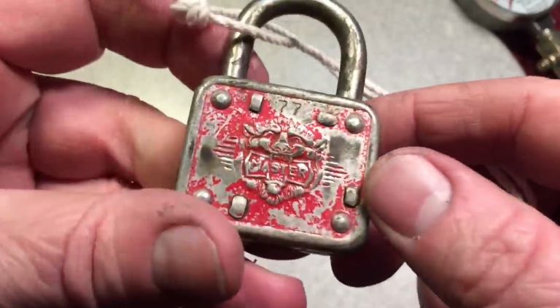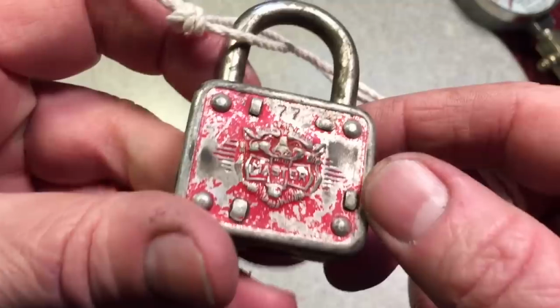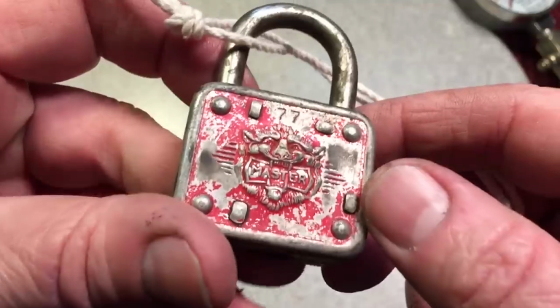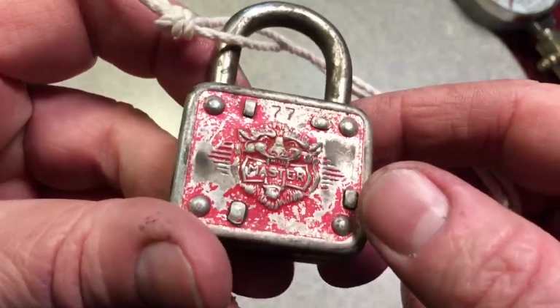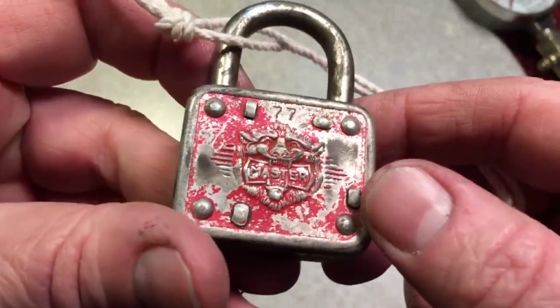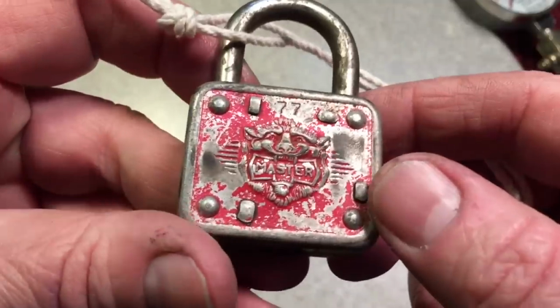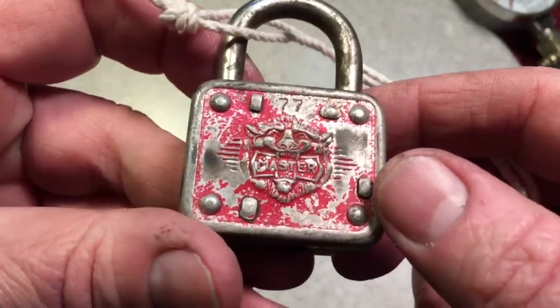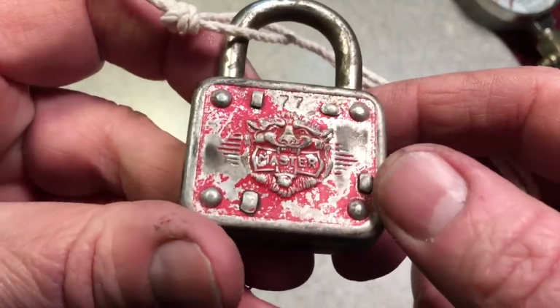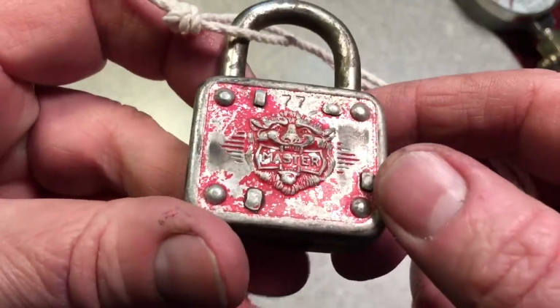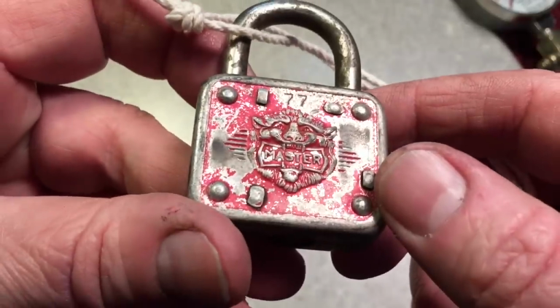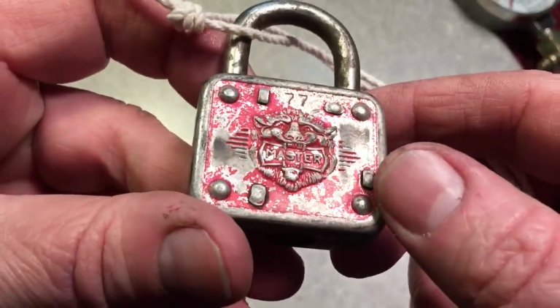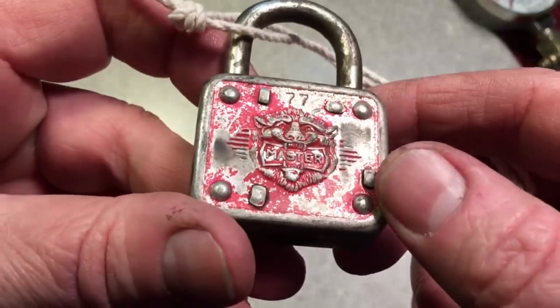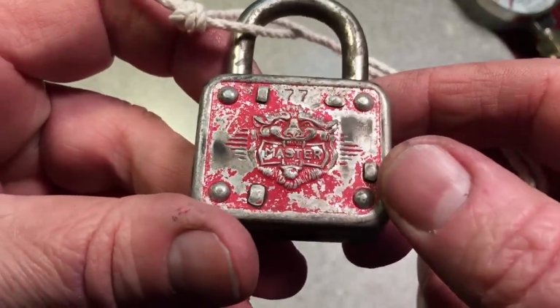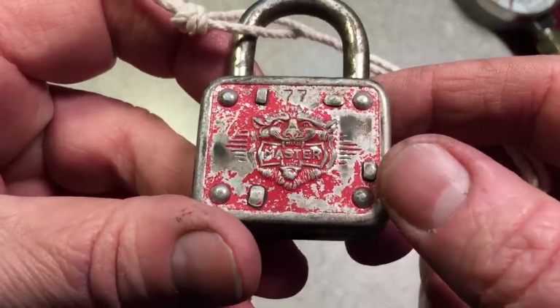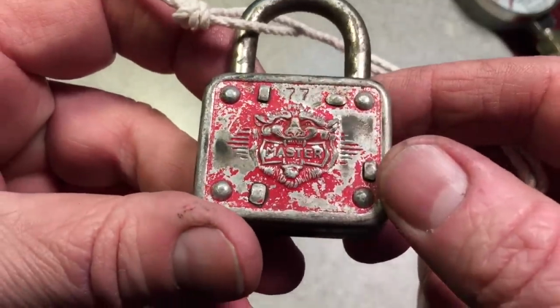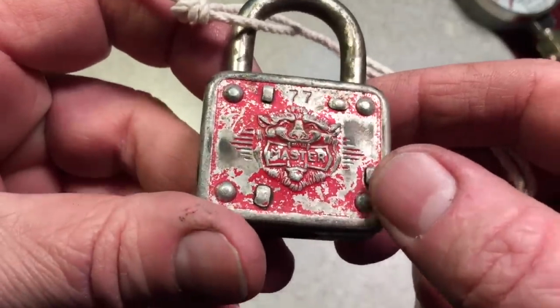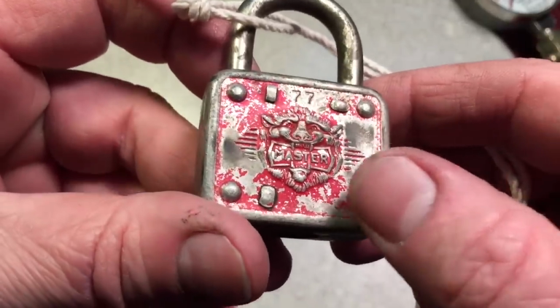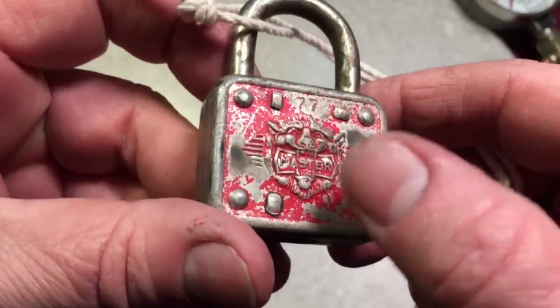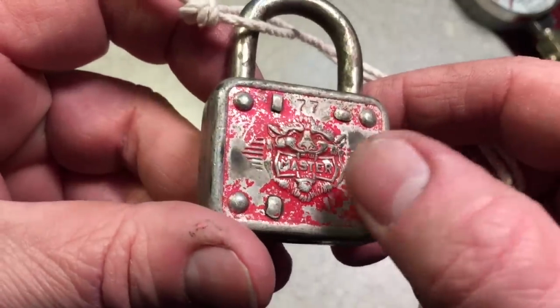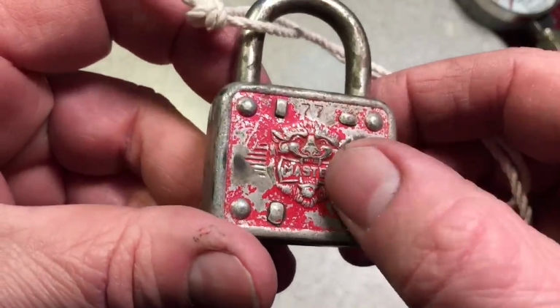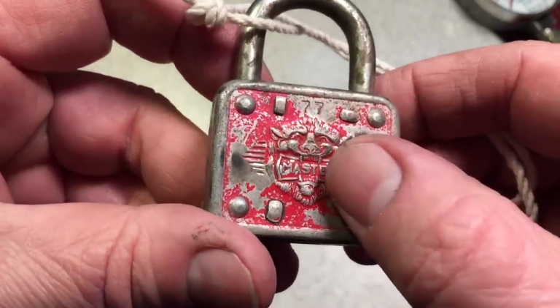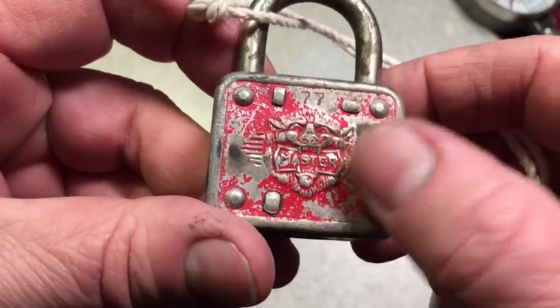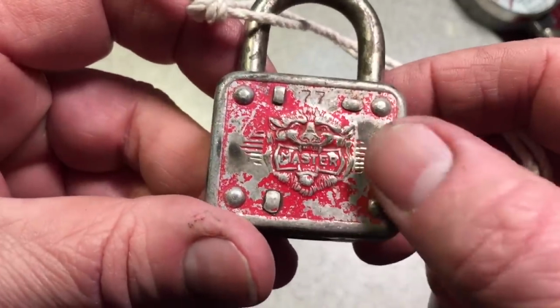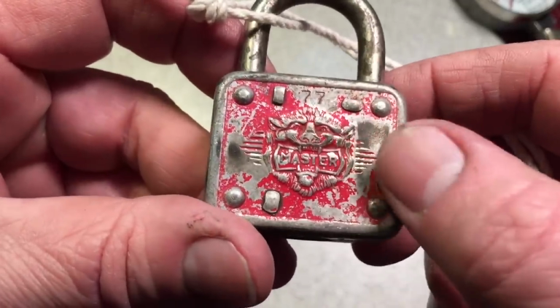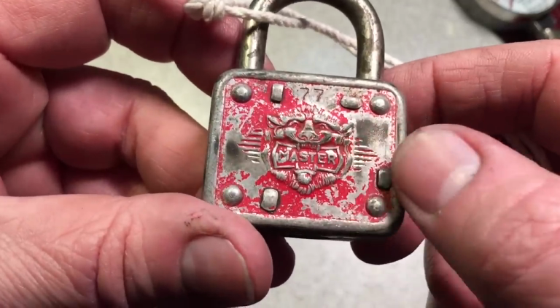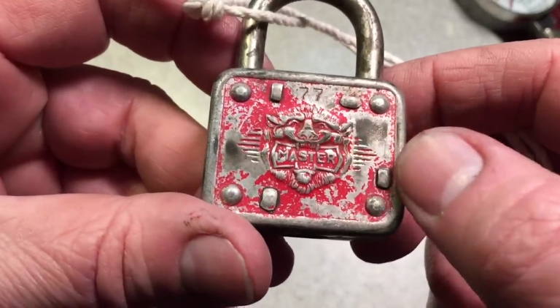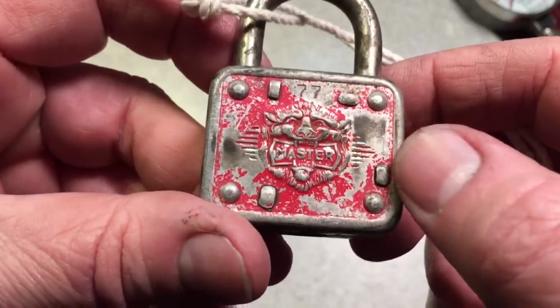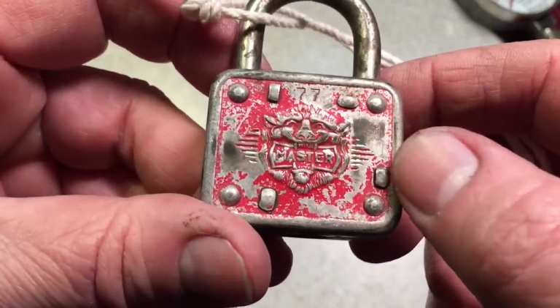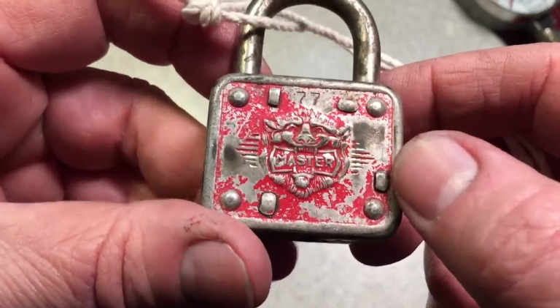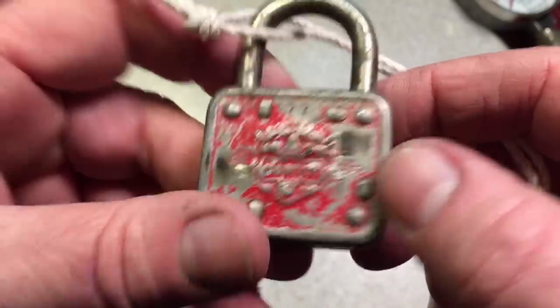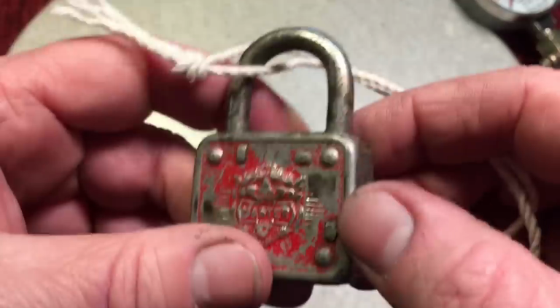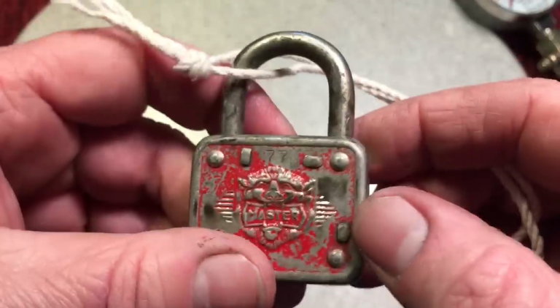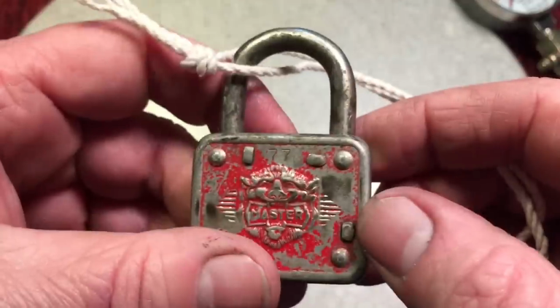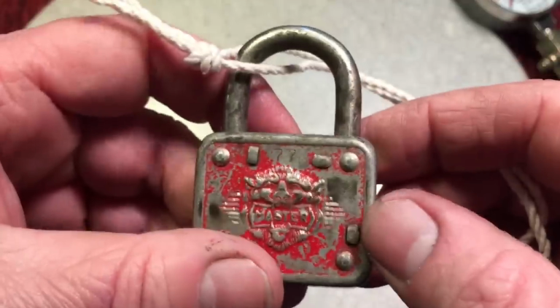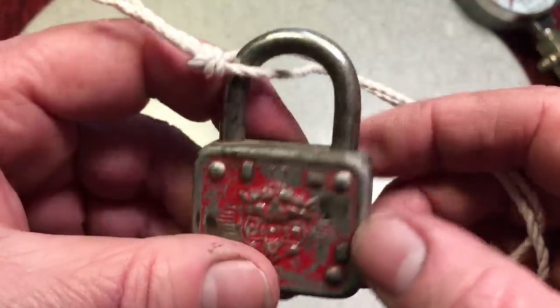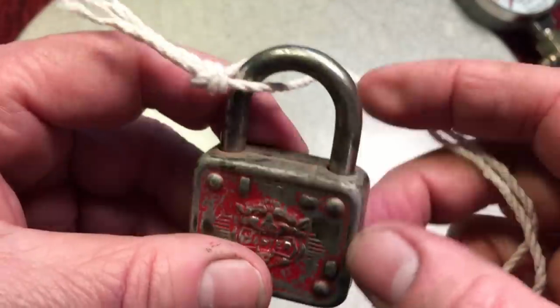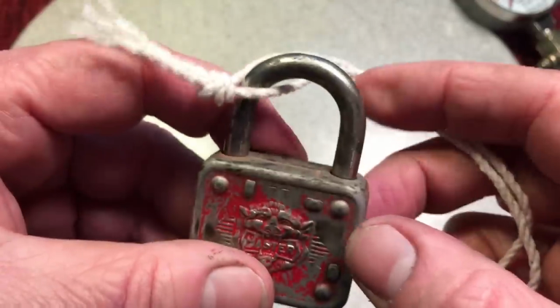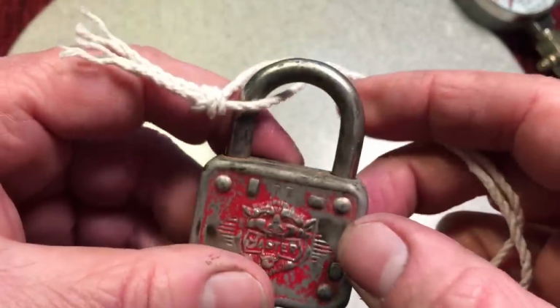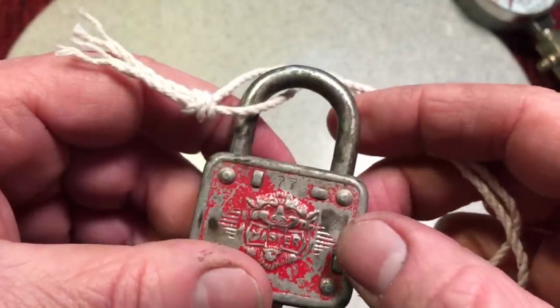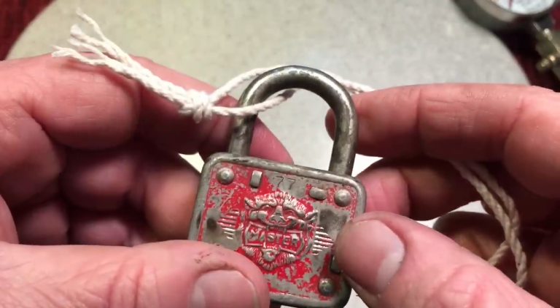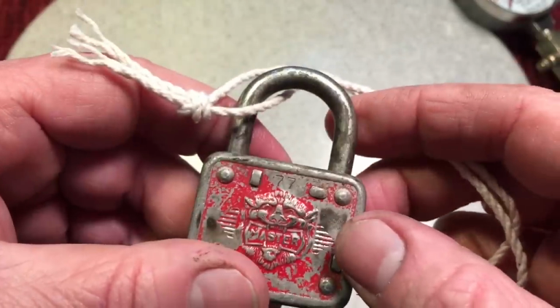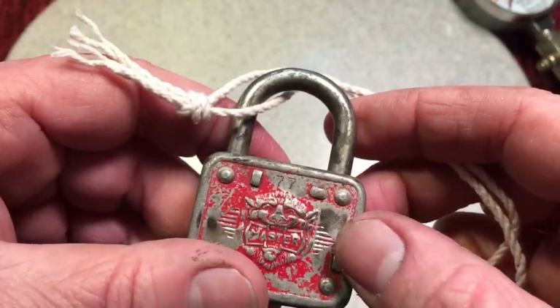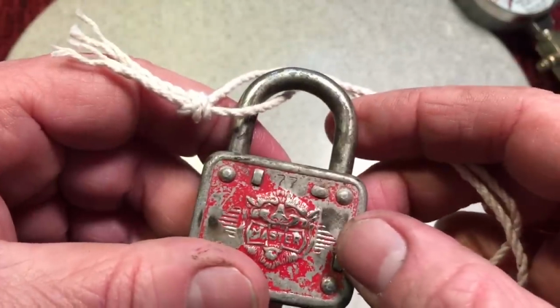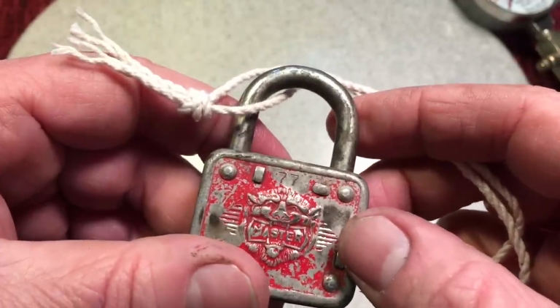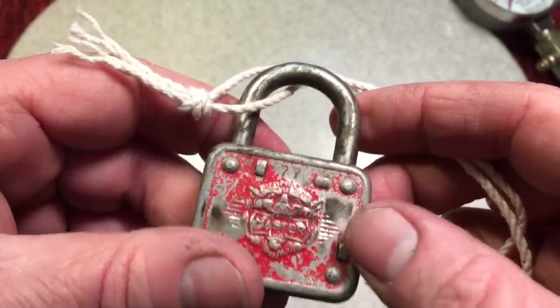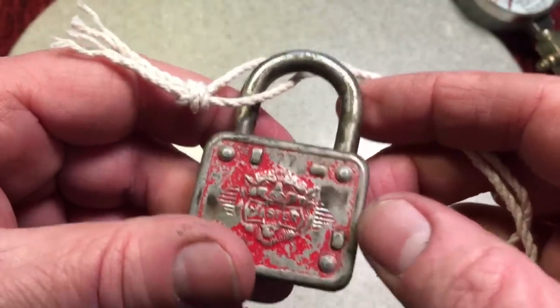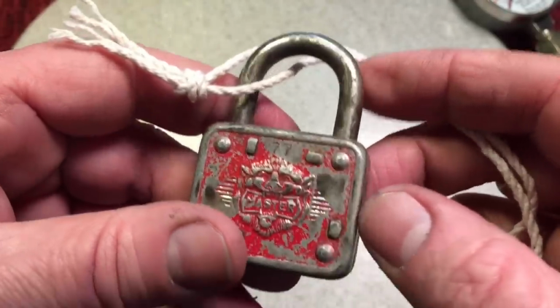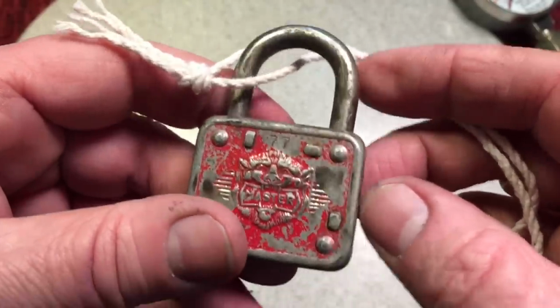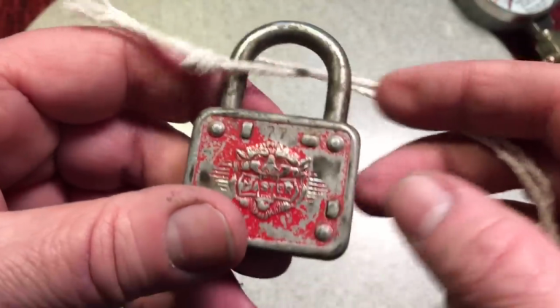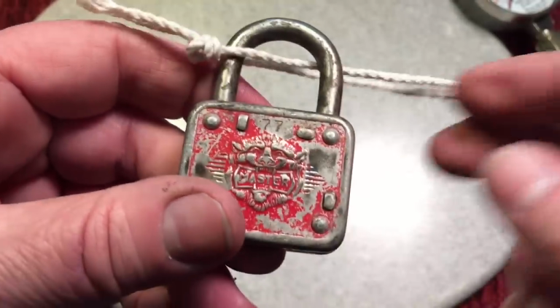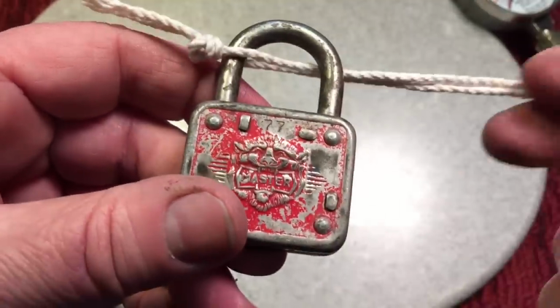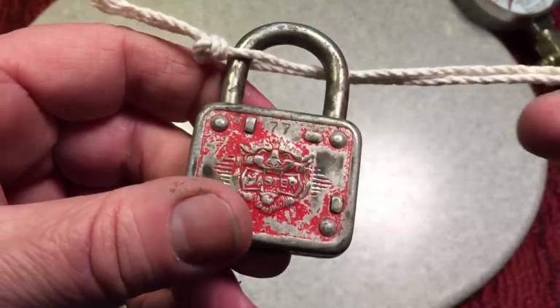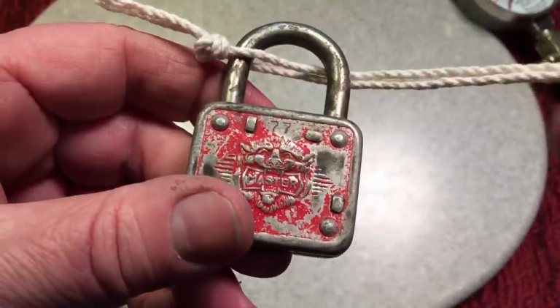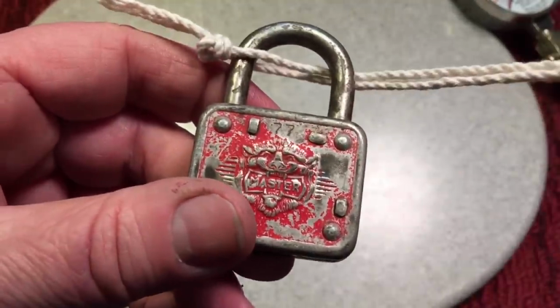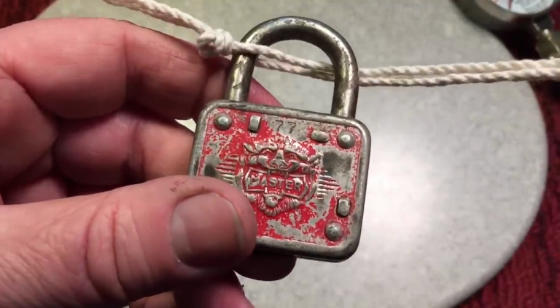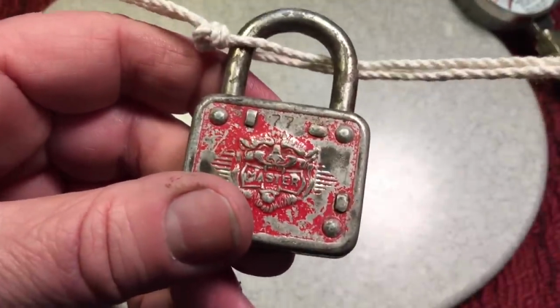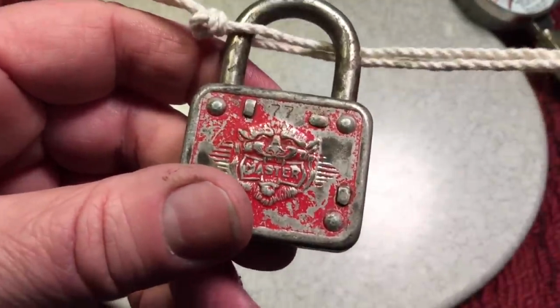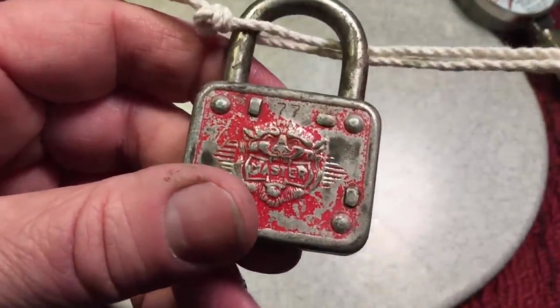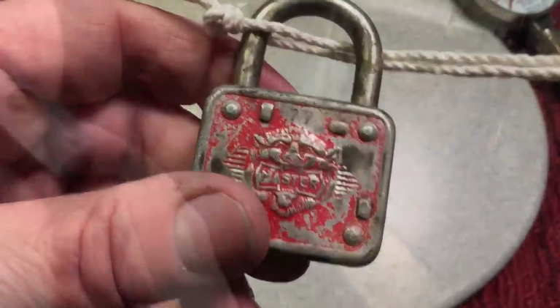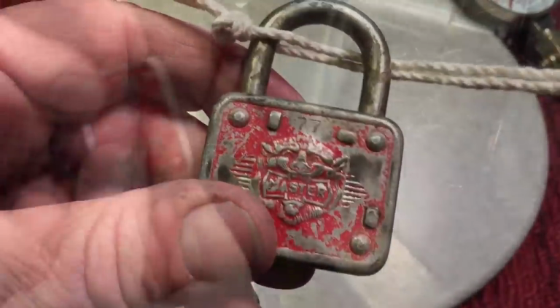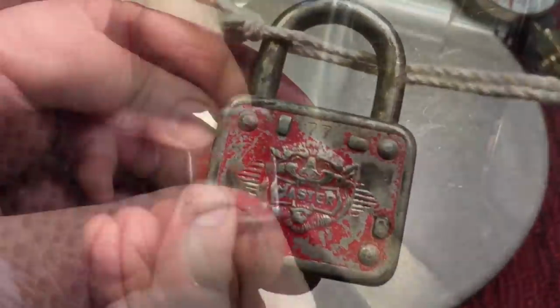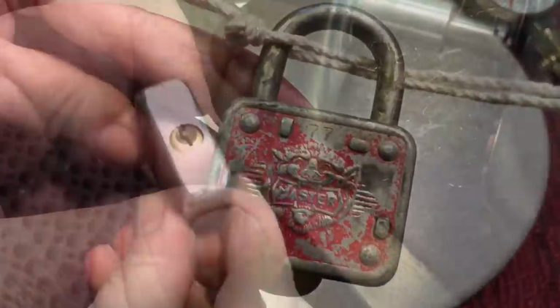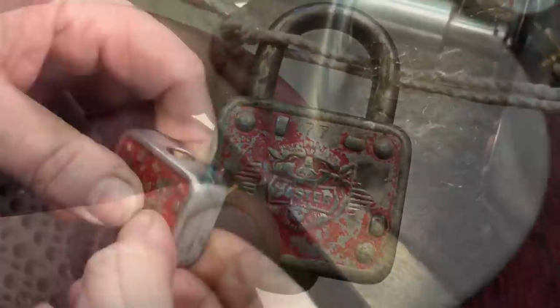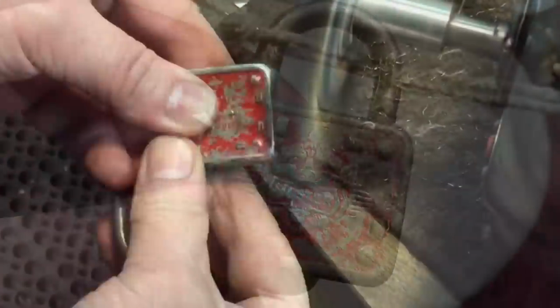These would look nice with a little bit of paint, especially in that master logo. Let's clean it up and paint-brush it.